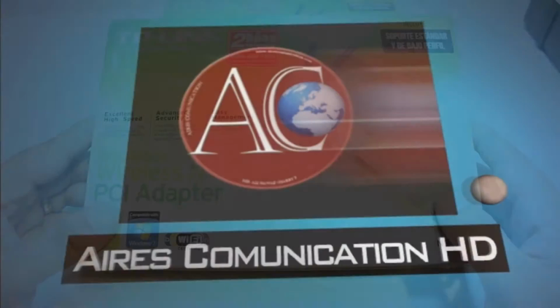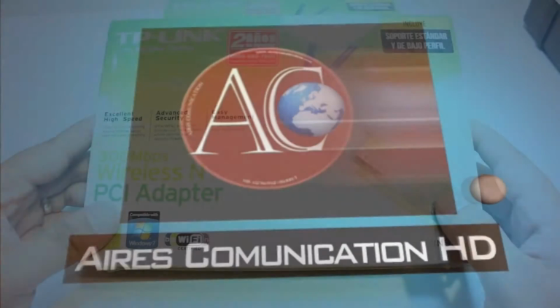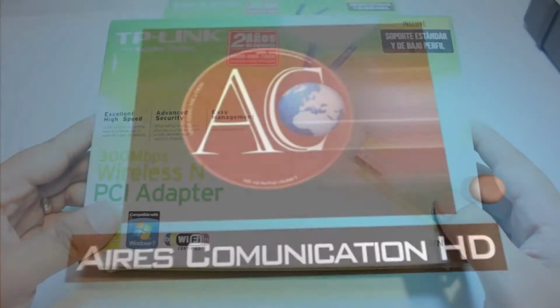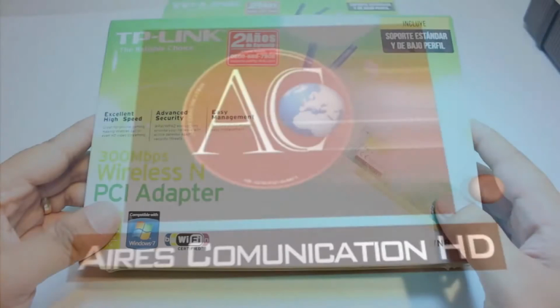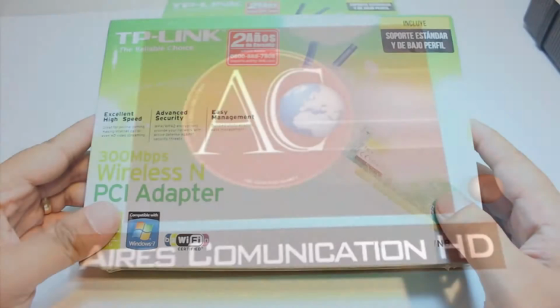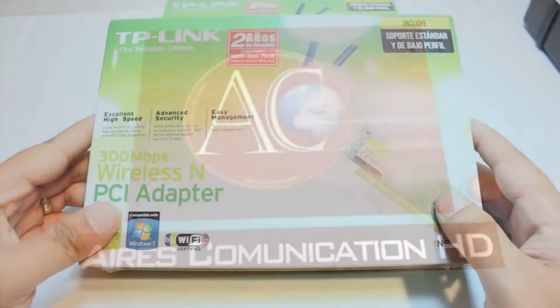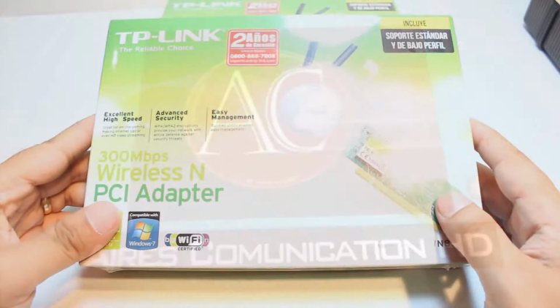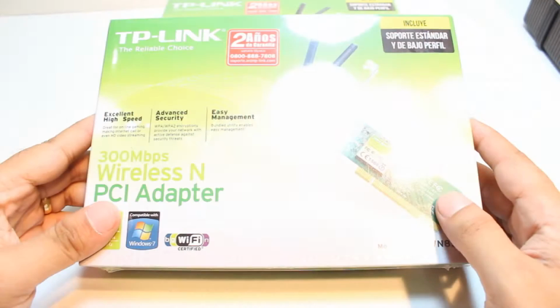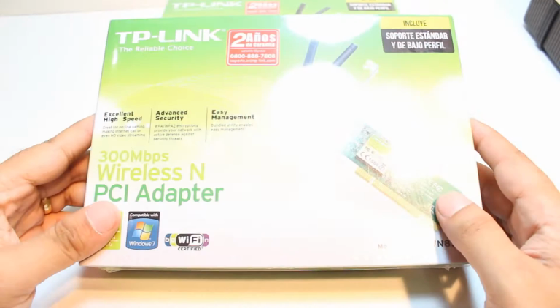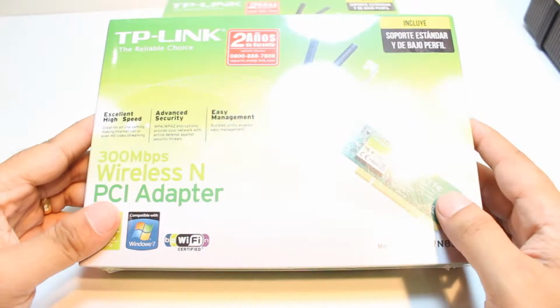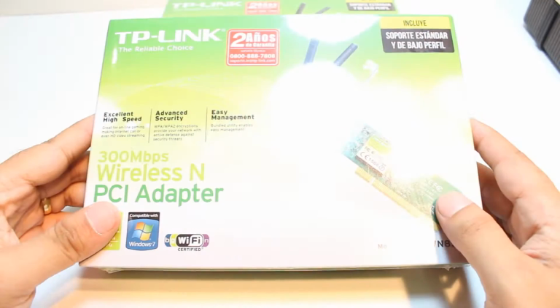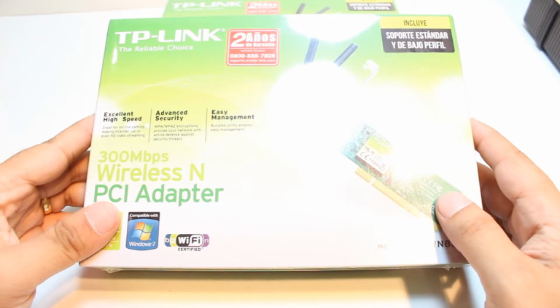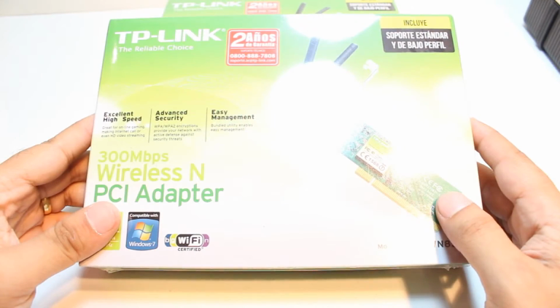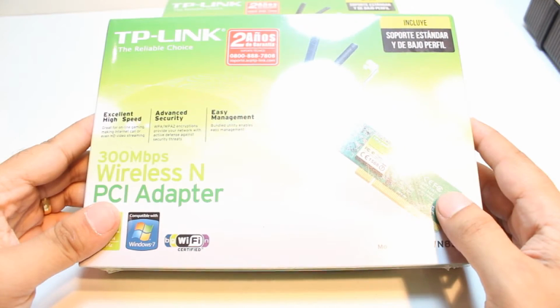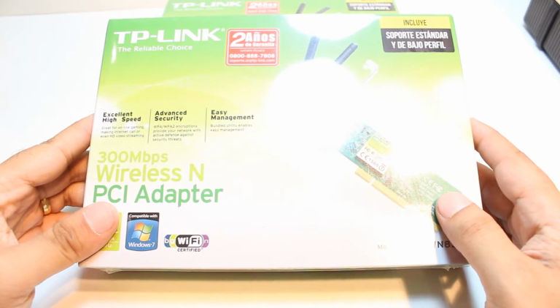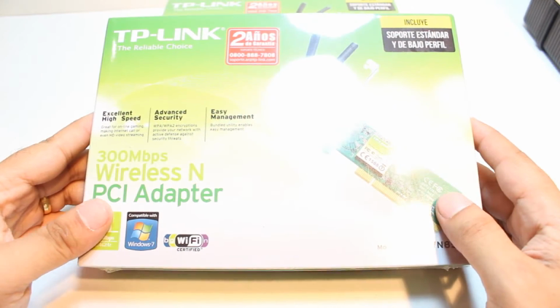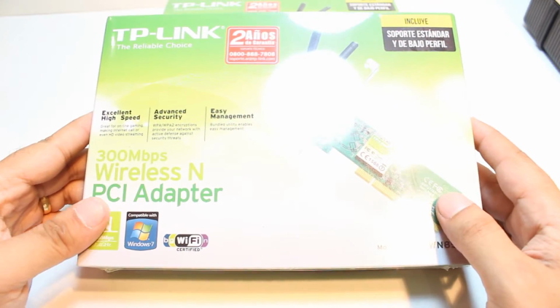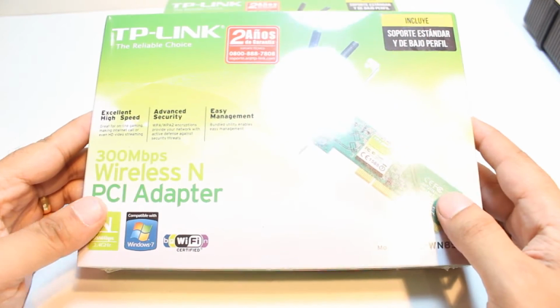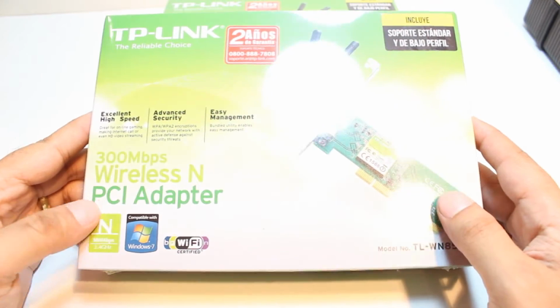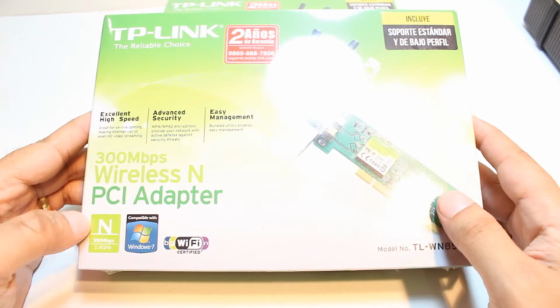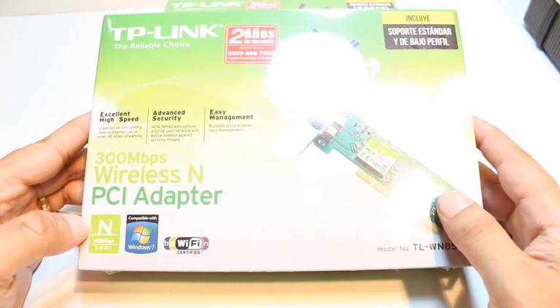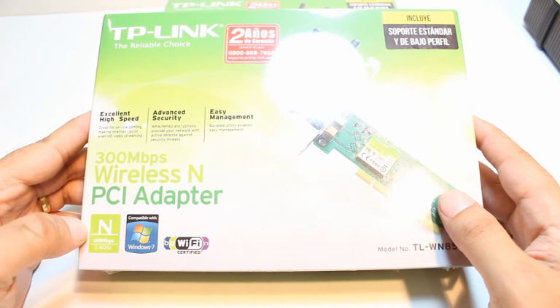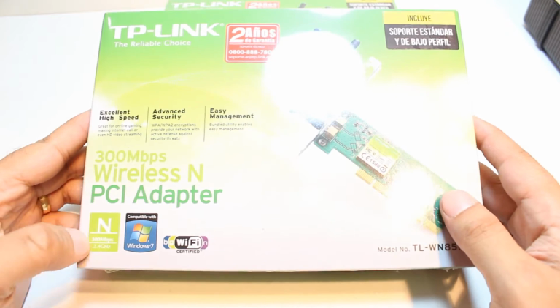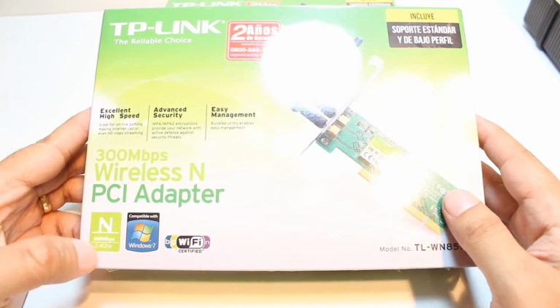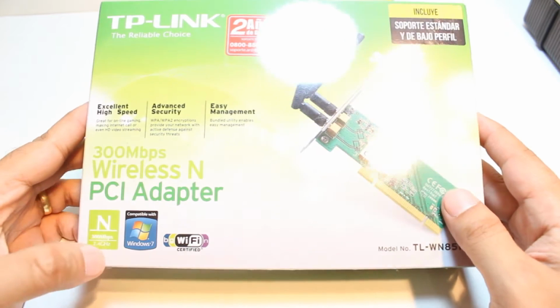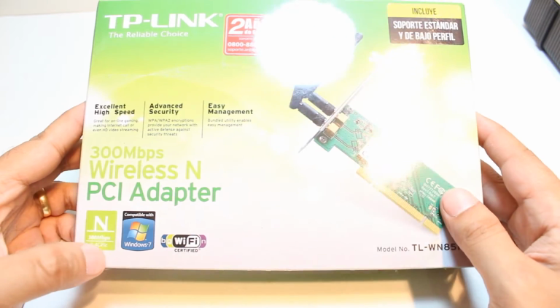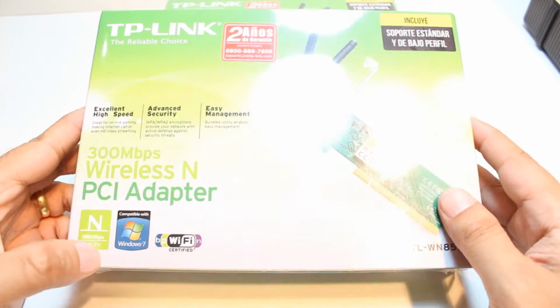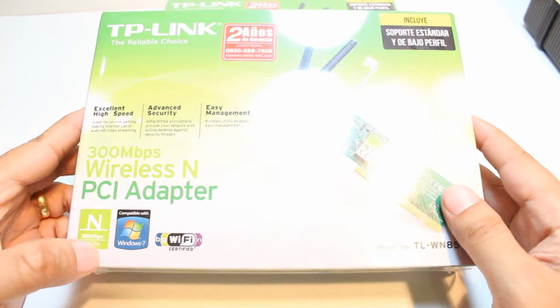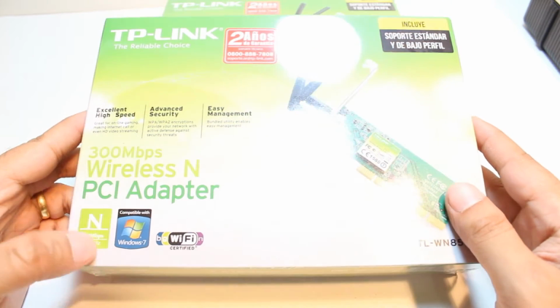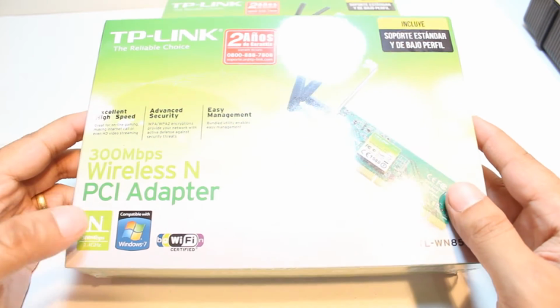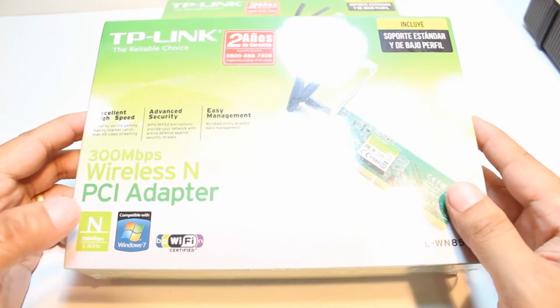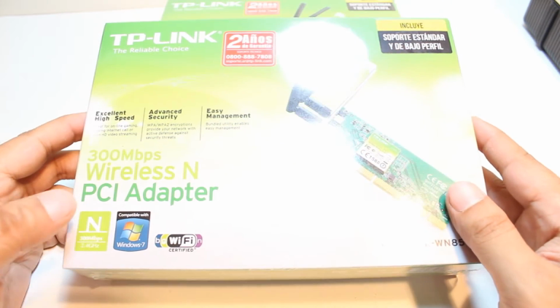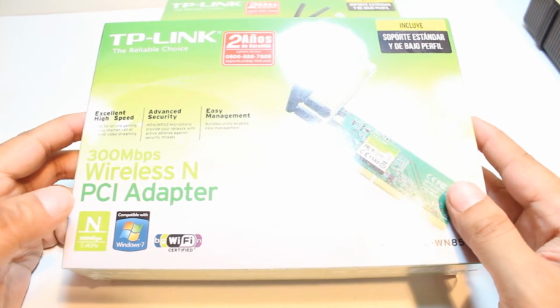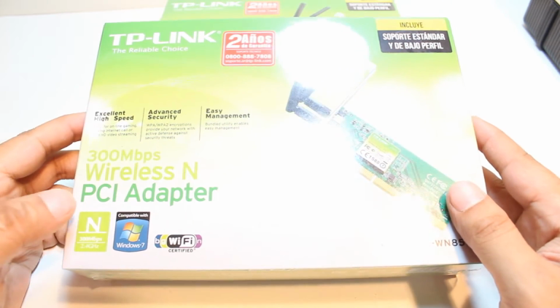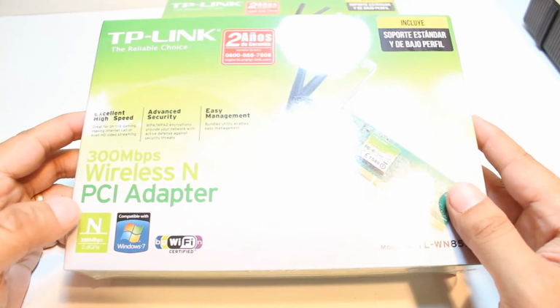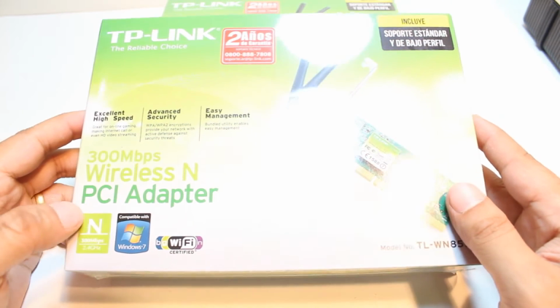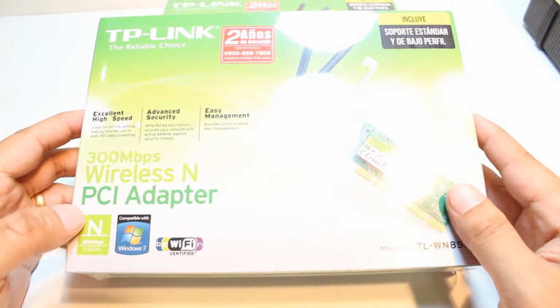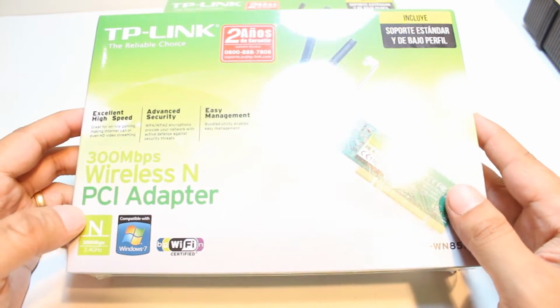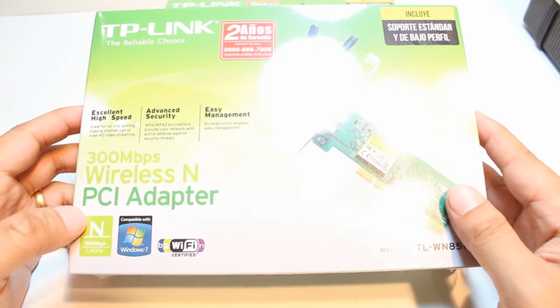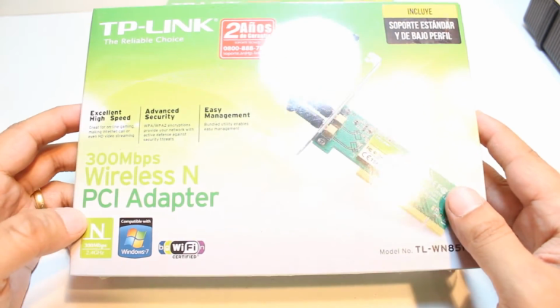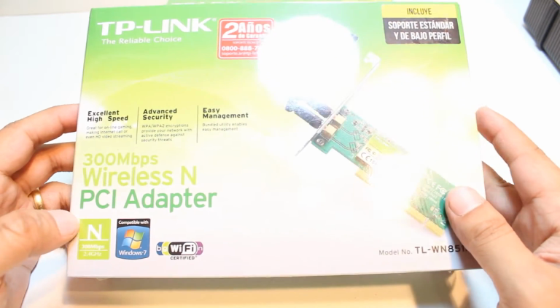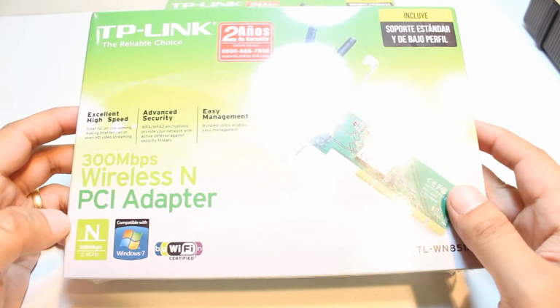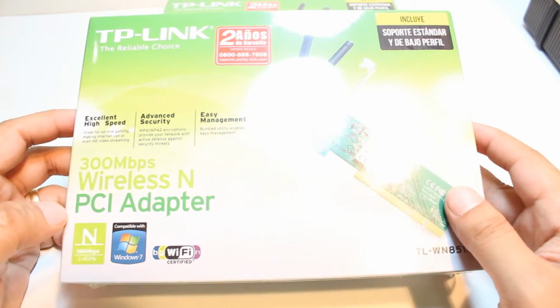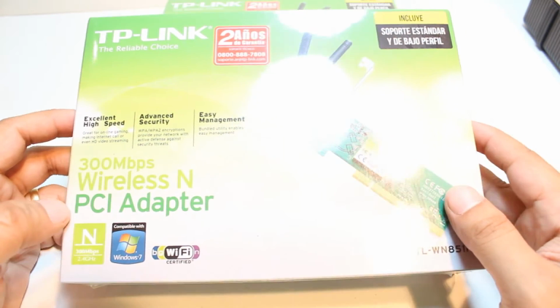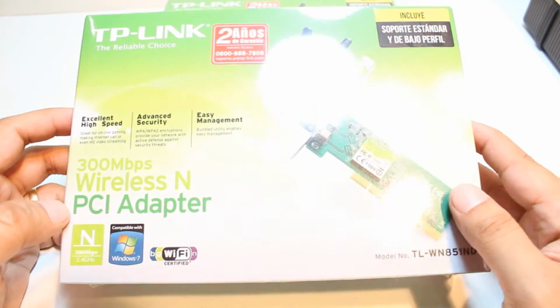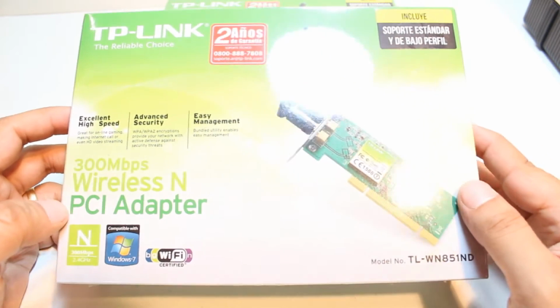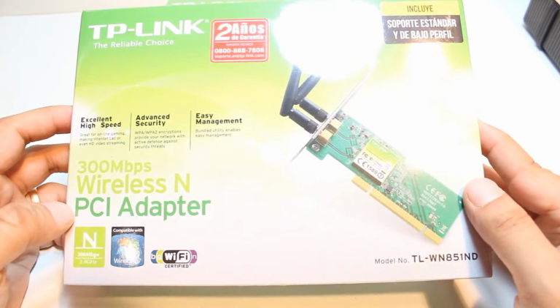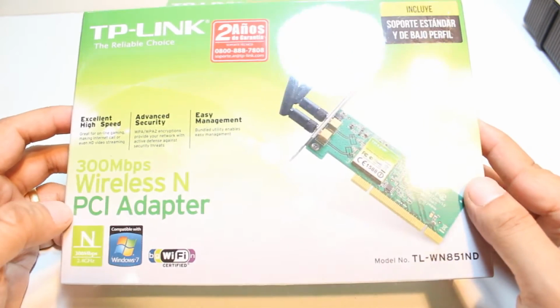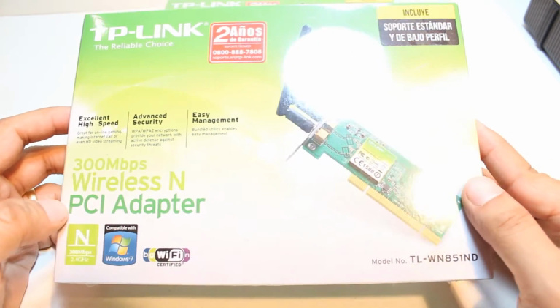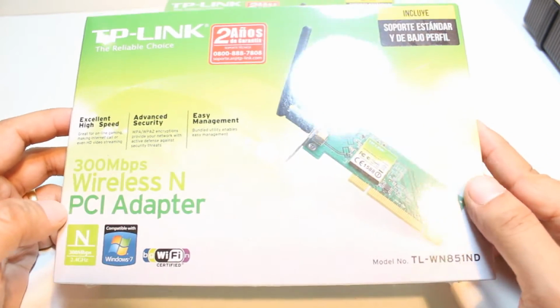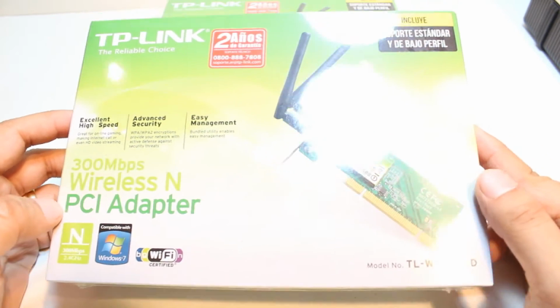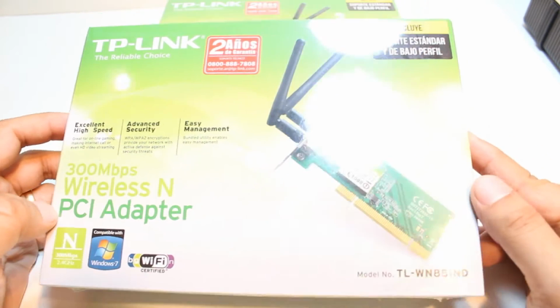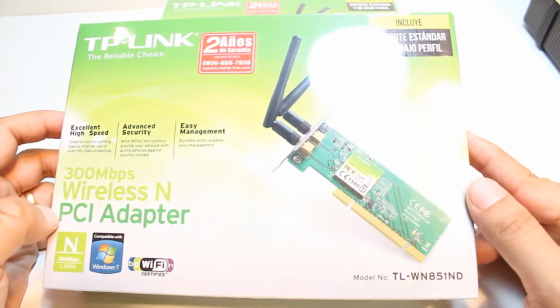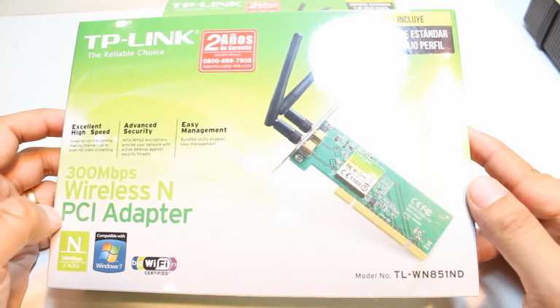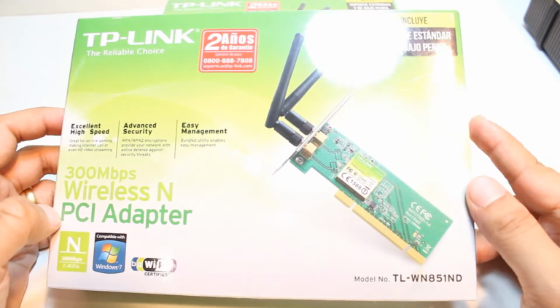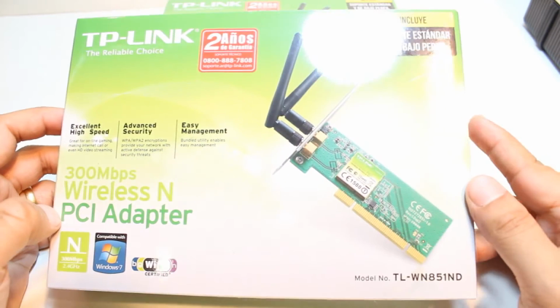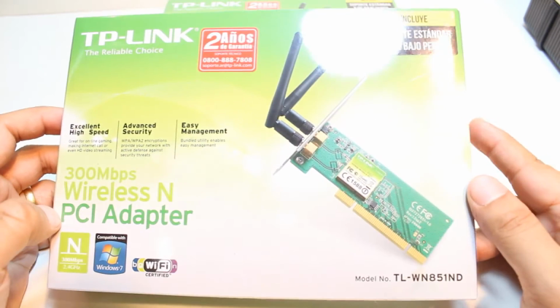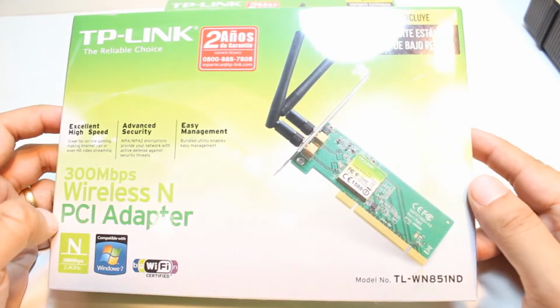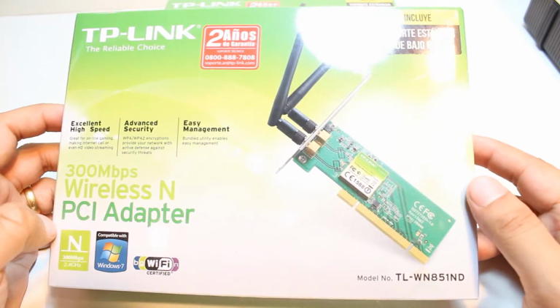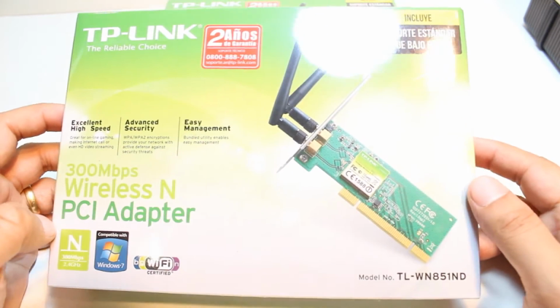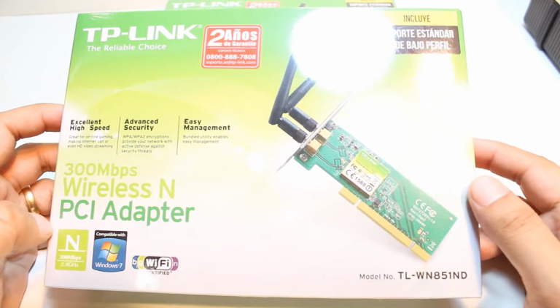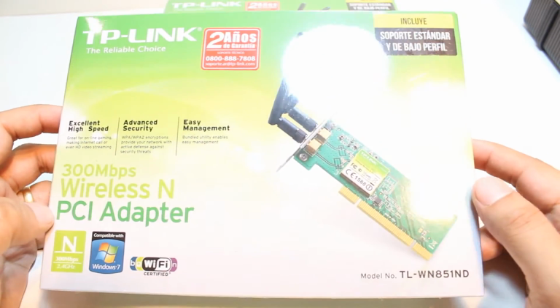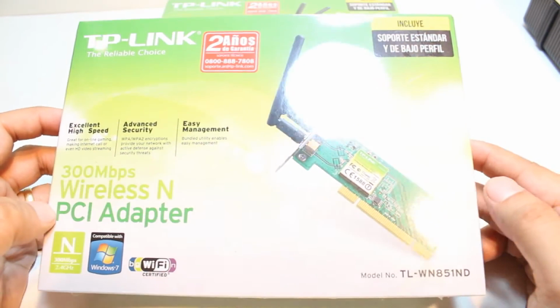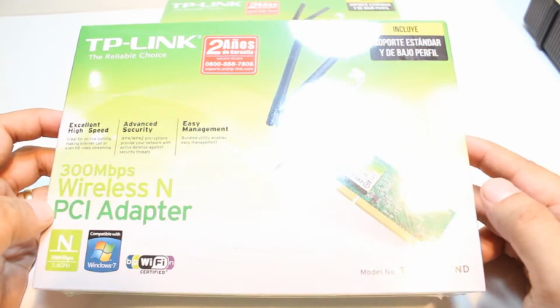Hello, this is Harith Midas Communication. In this video I am going to unbox and review one wireless adapter.